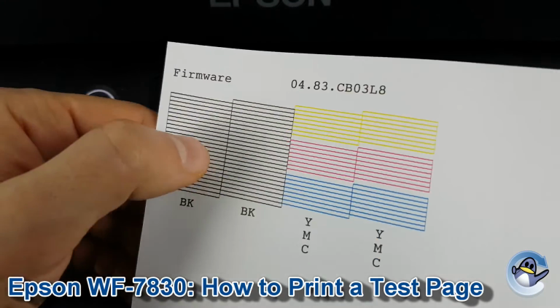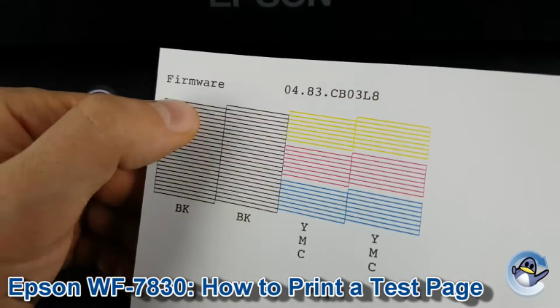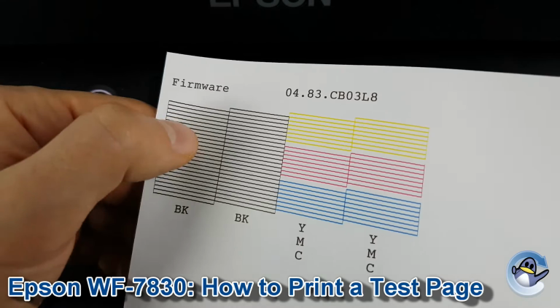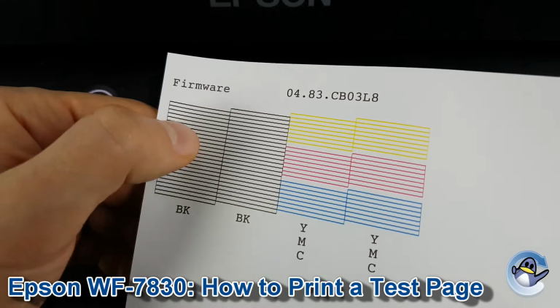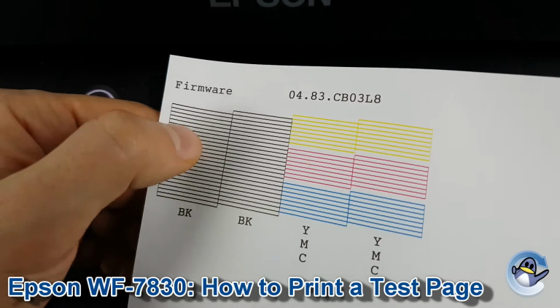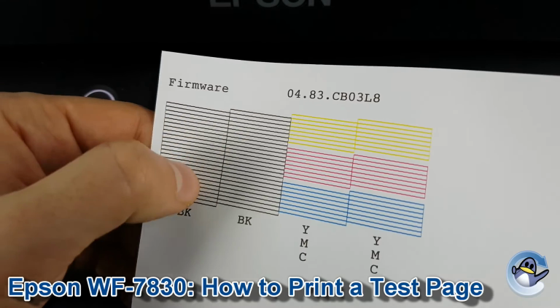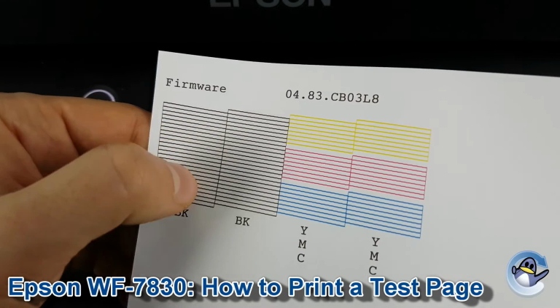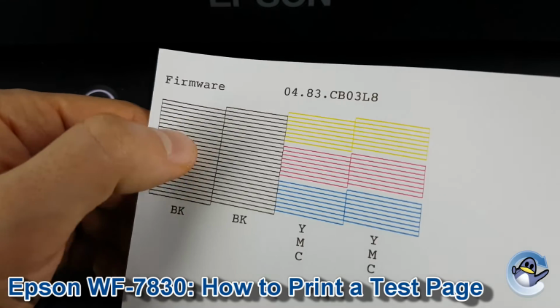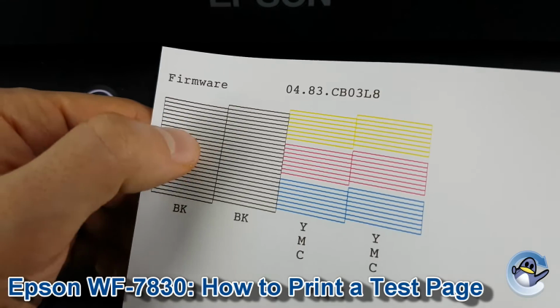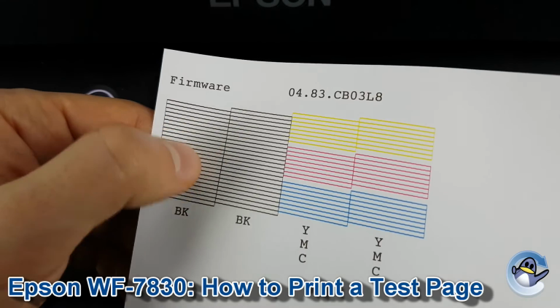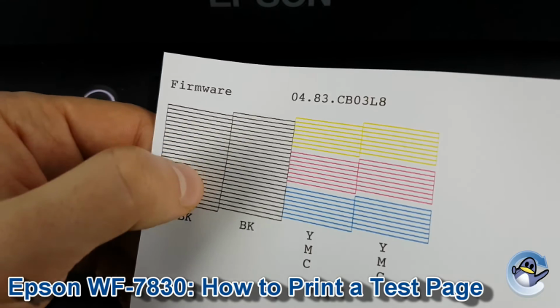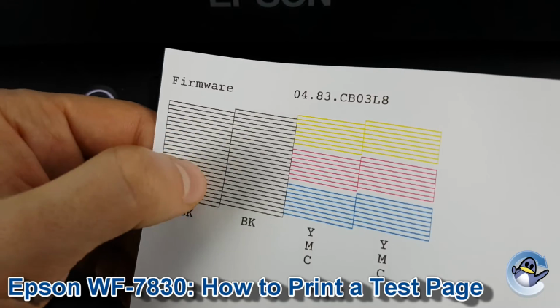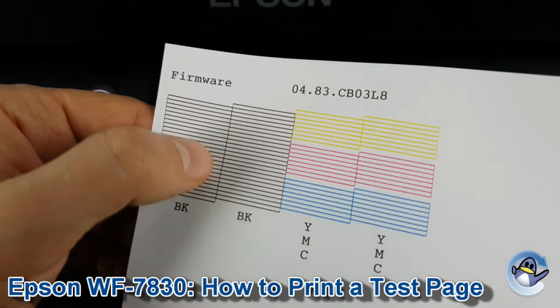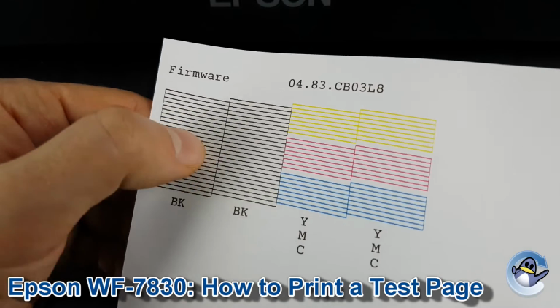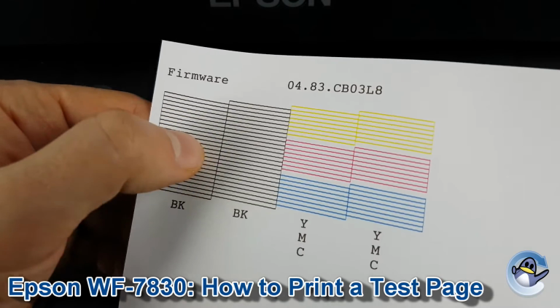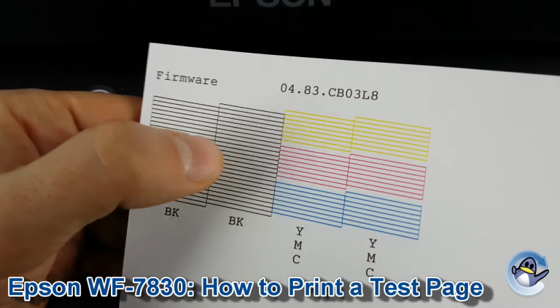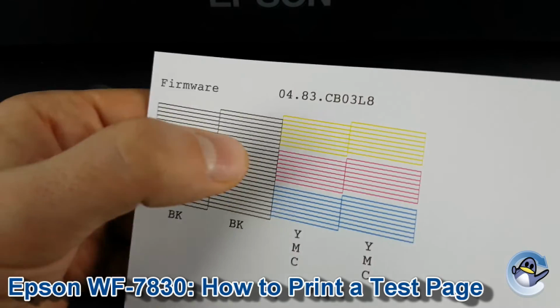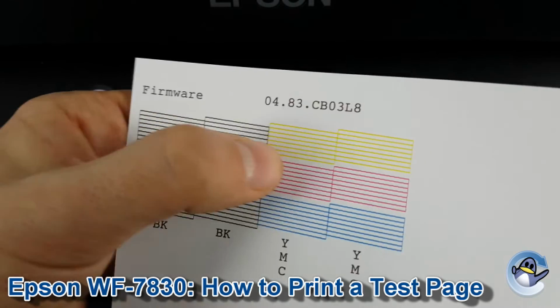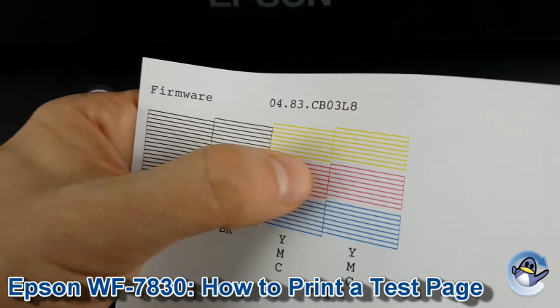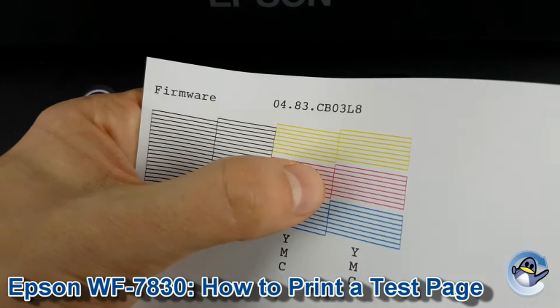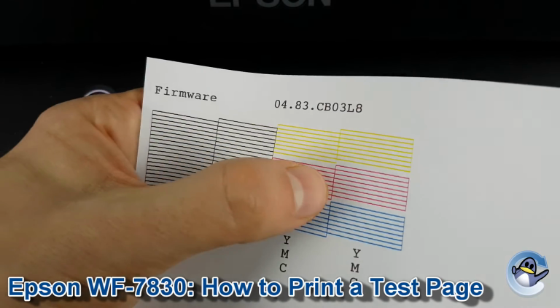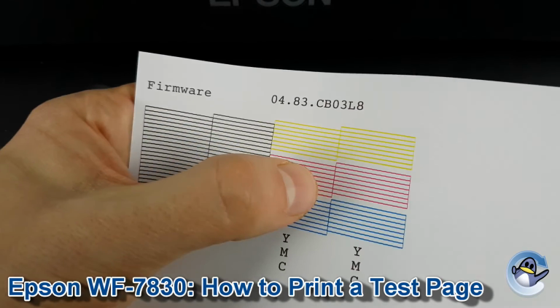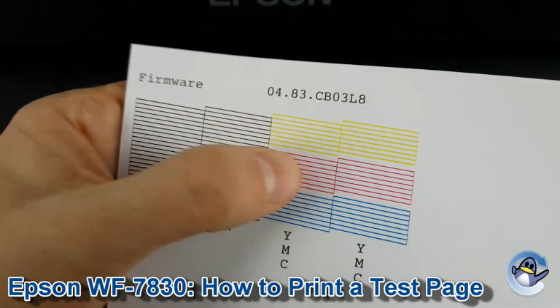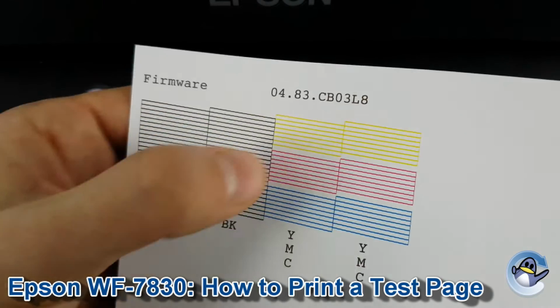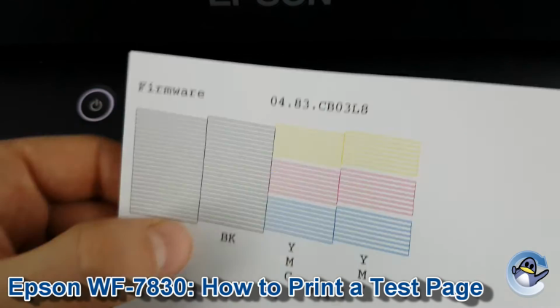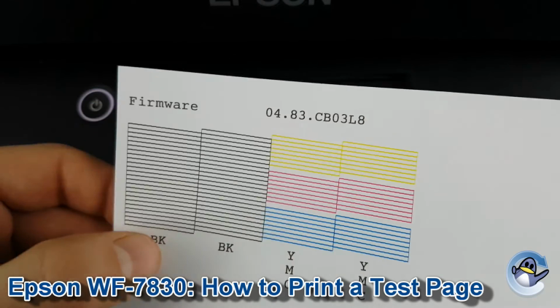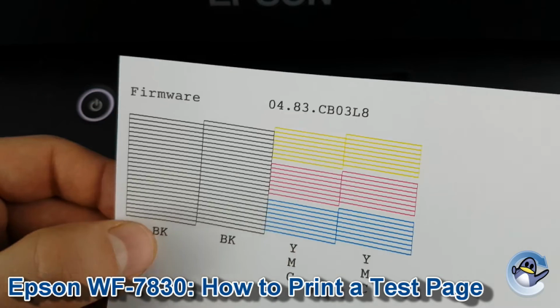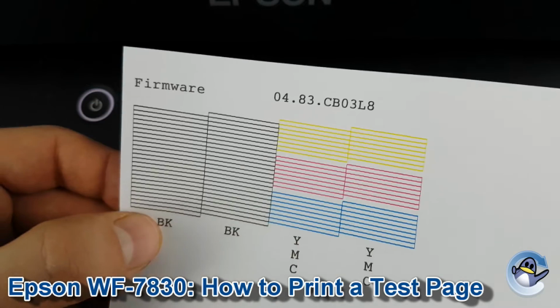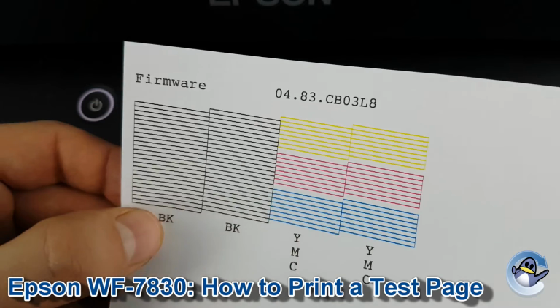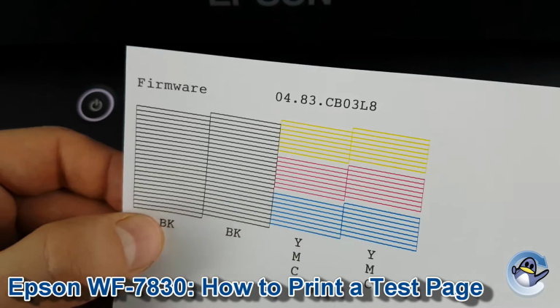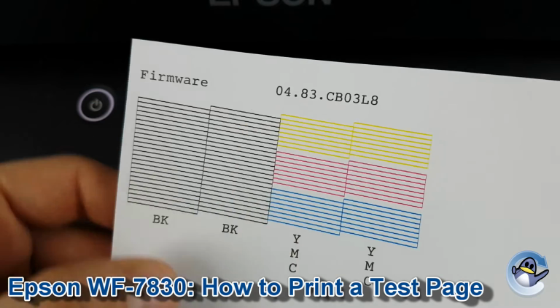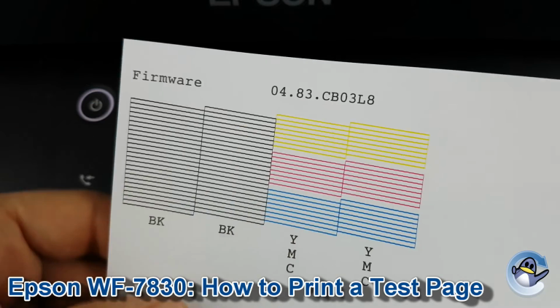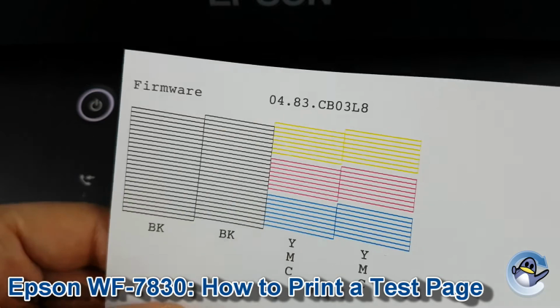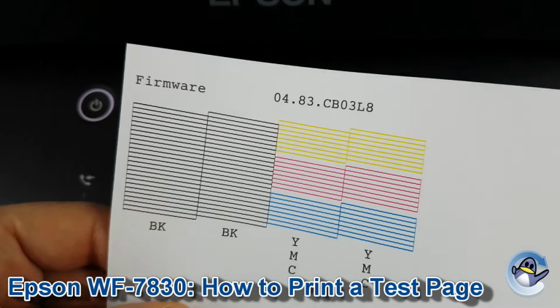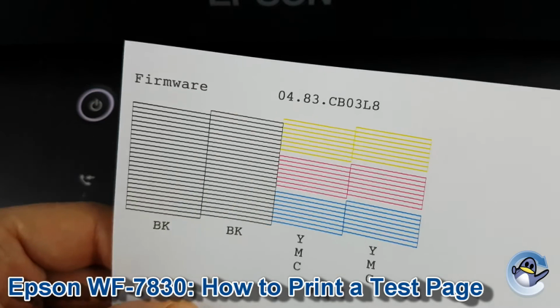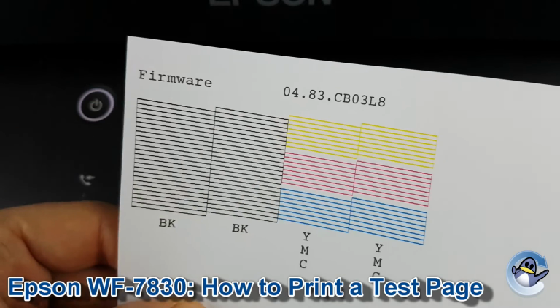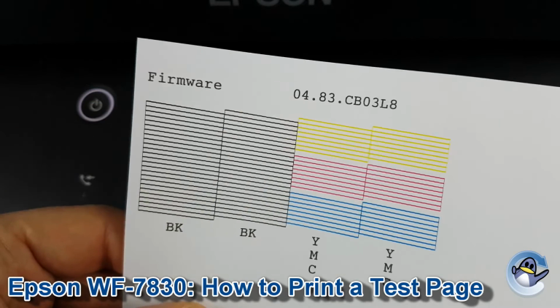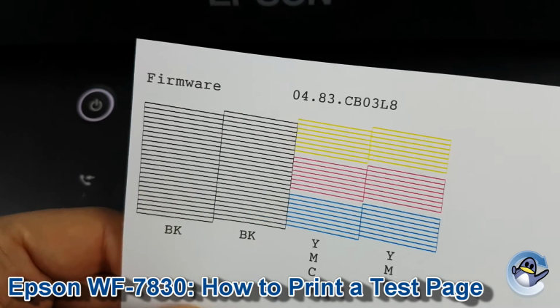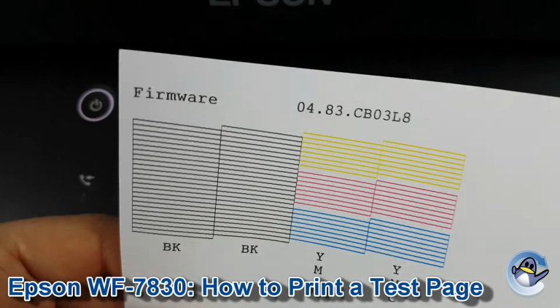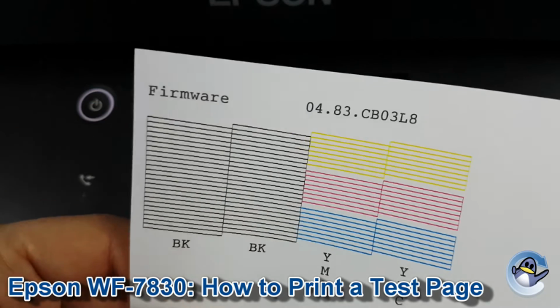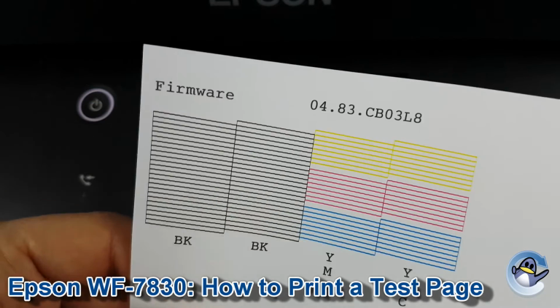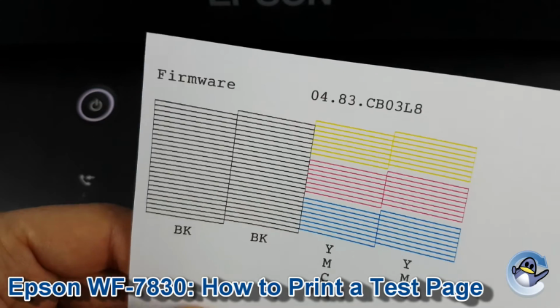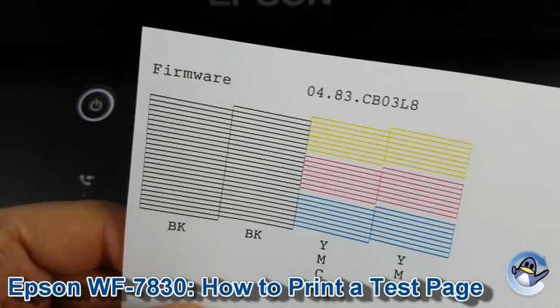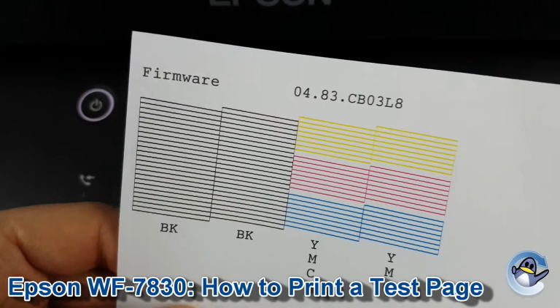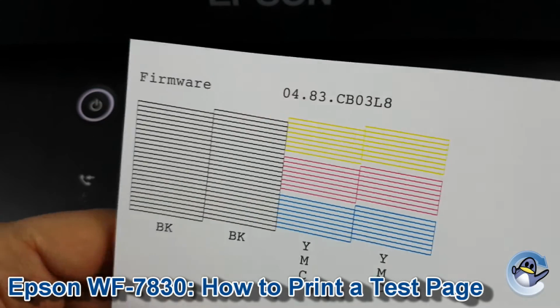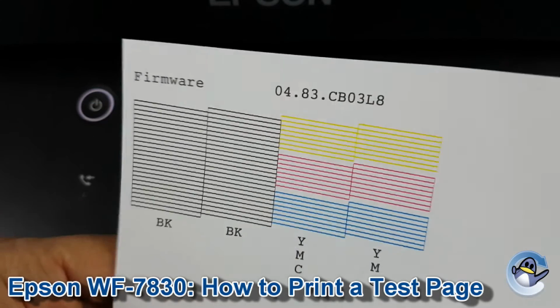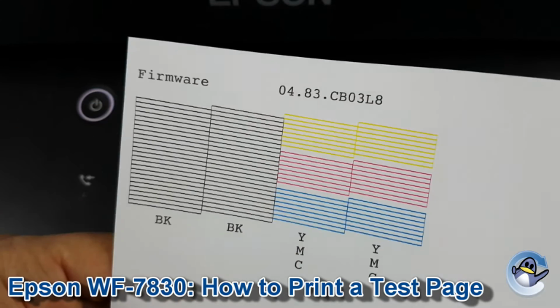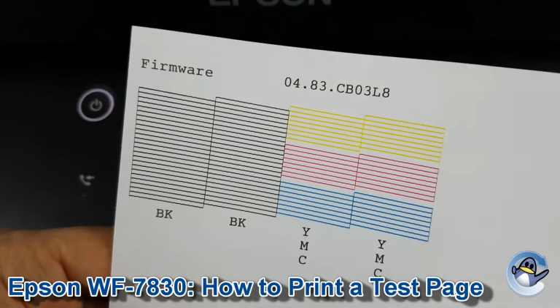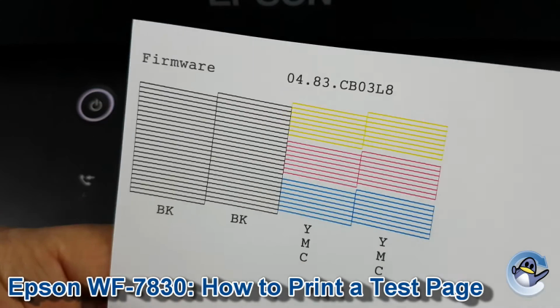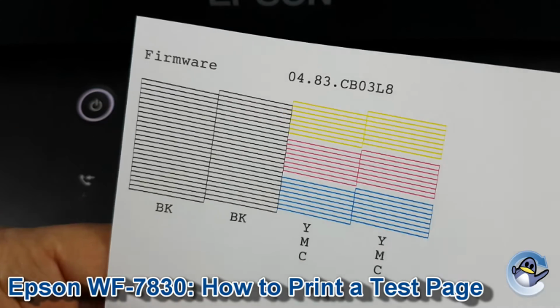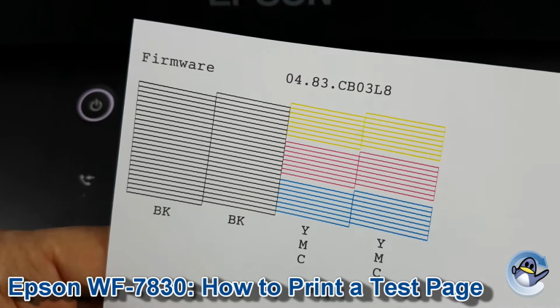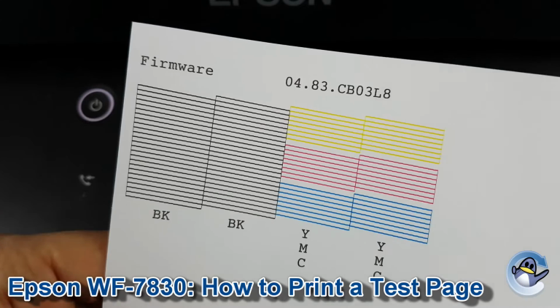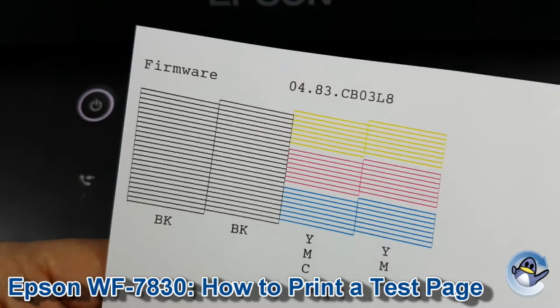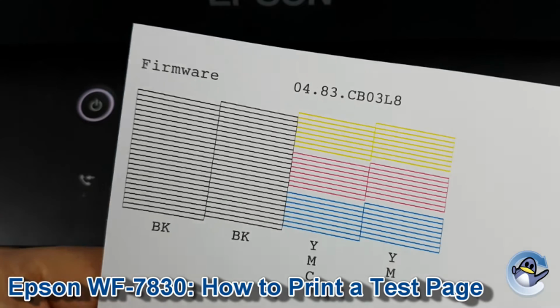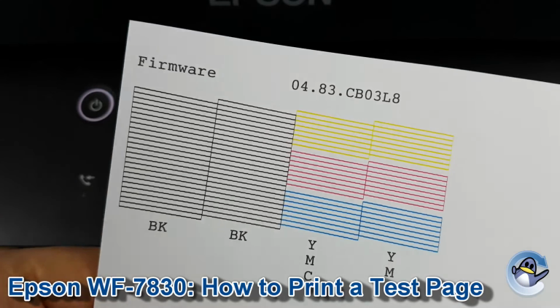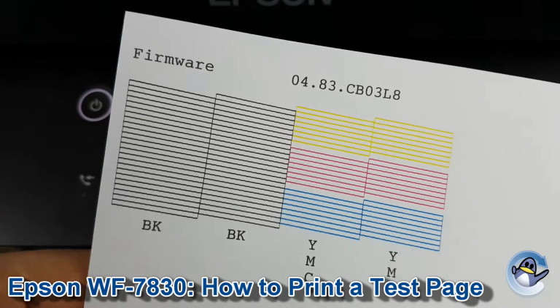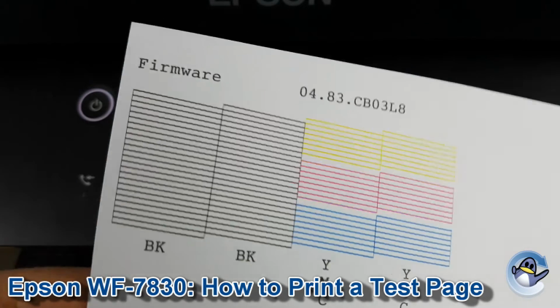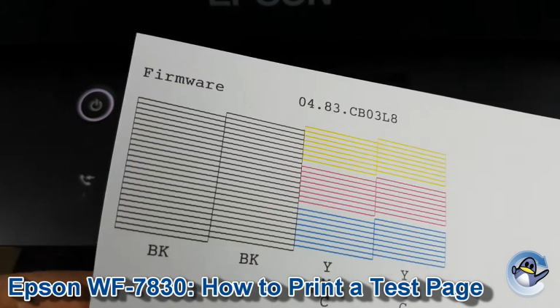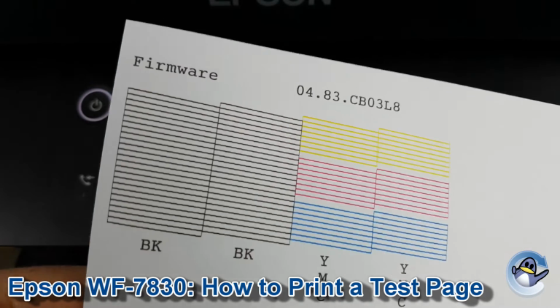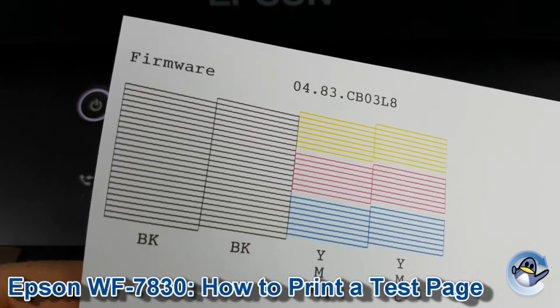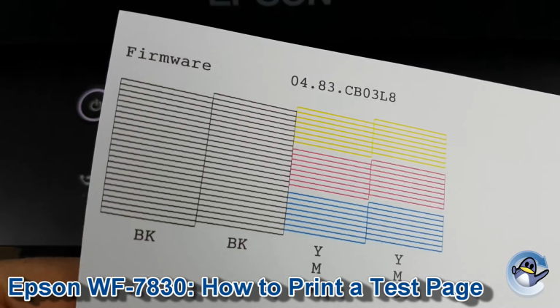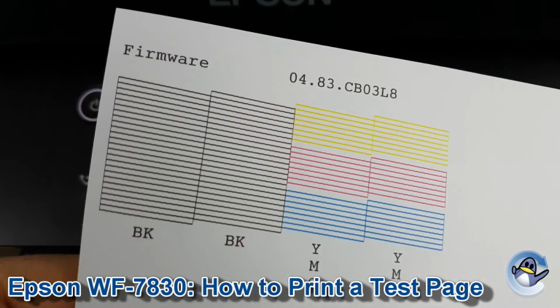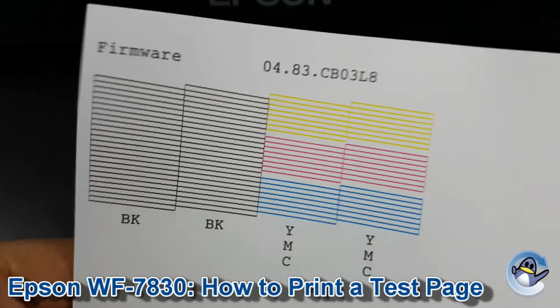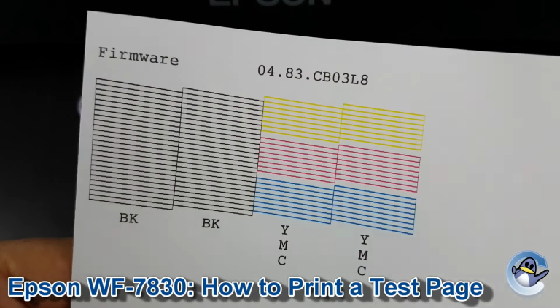If you notice any kind of small breaks in any of these diagonal lines, that indicates a small portion of the print head being blocked.